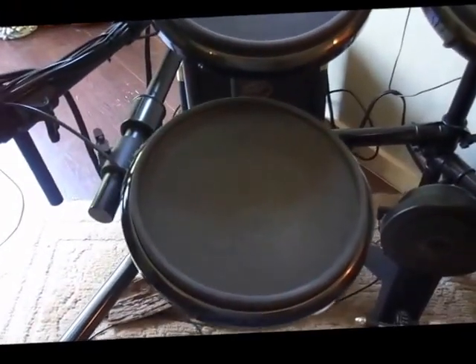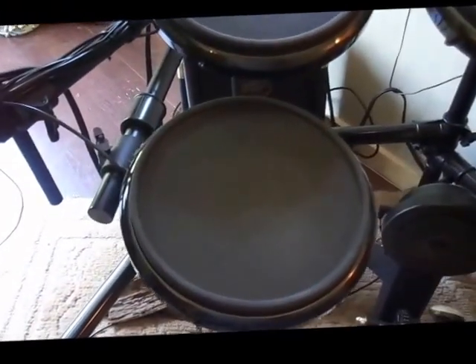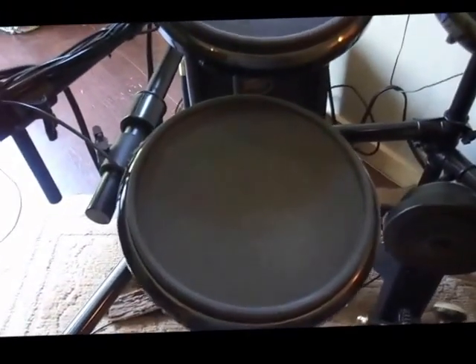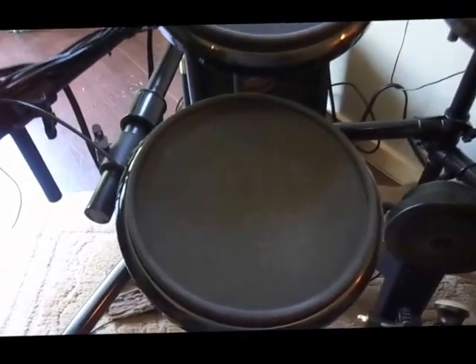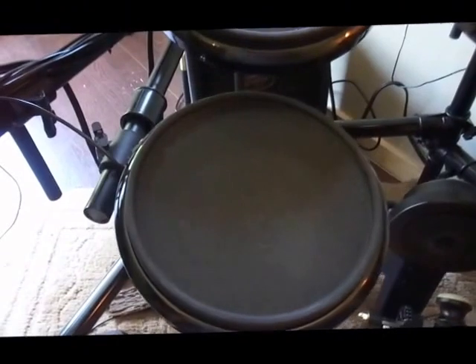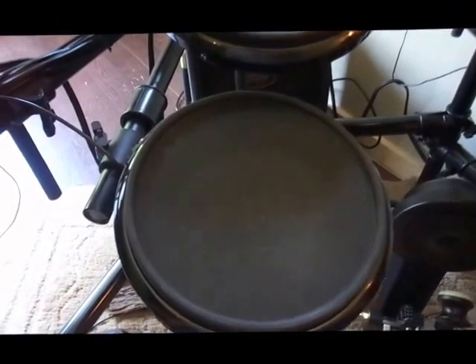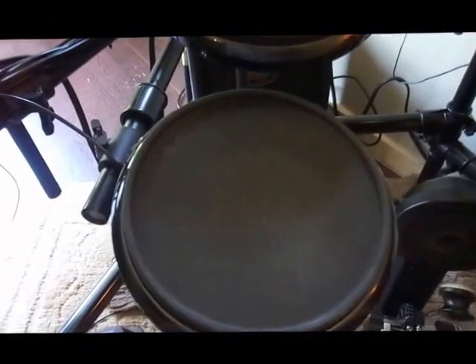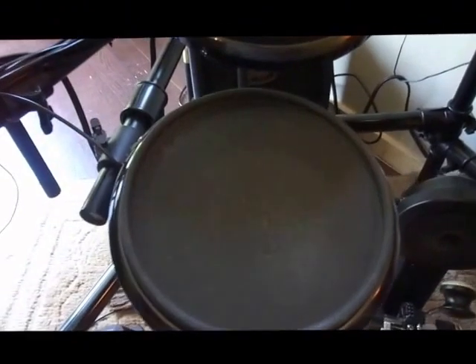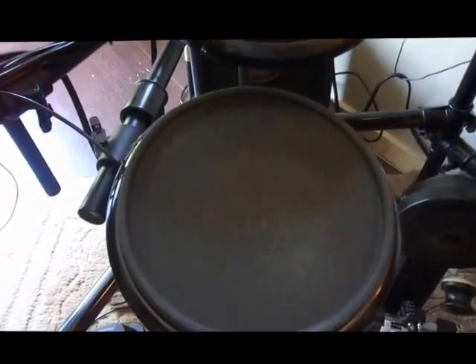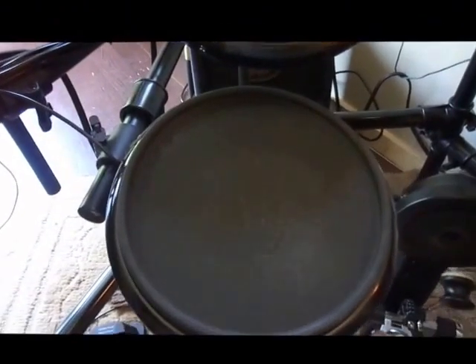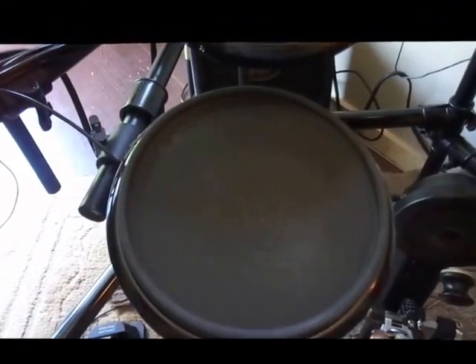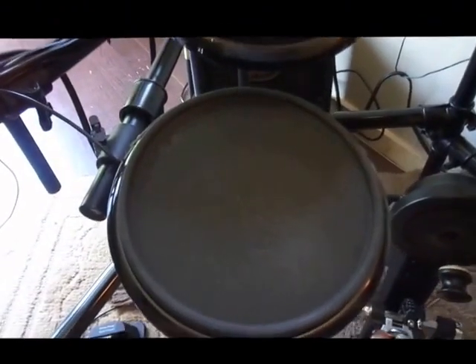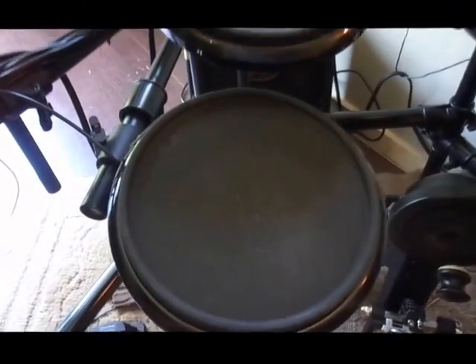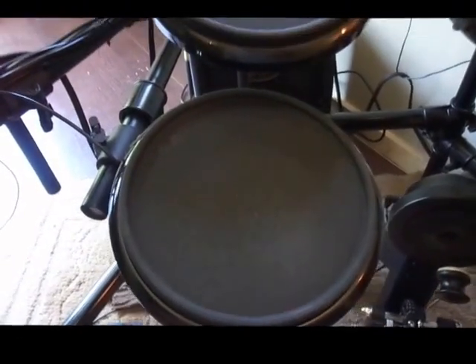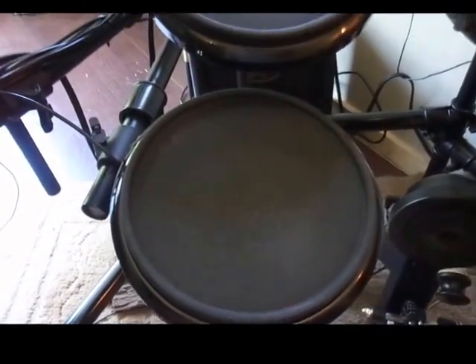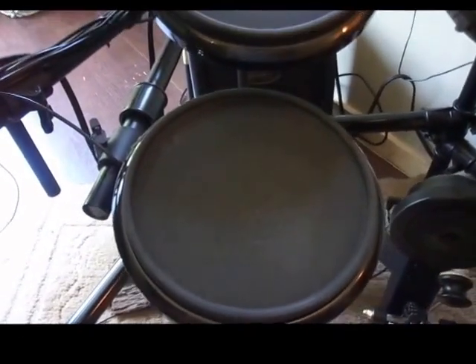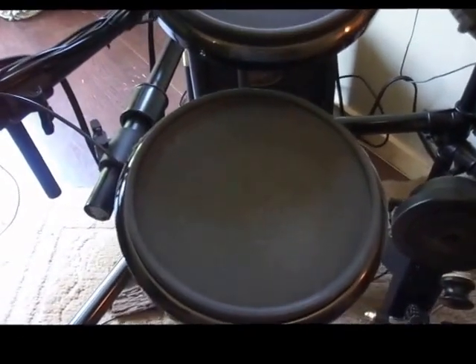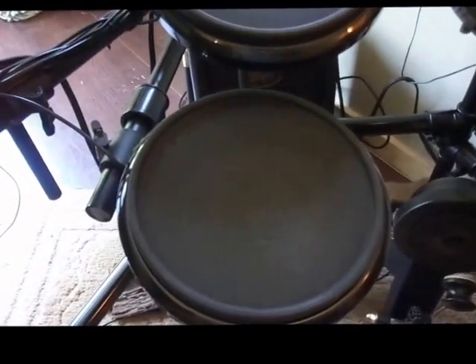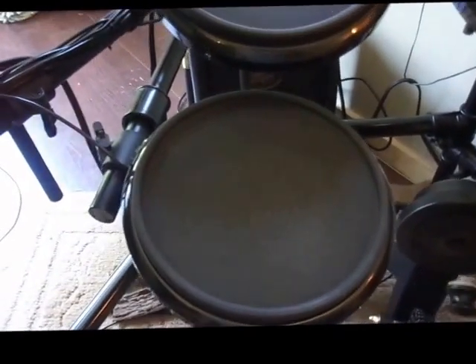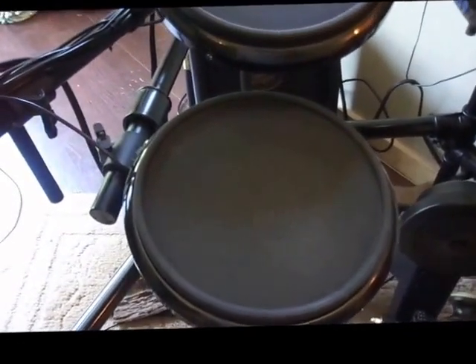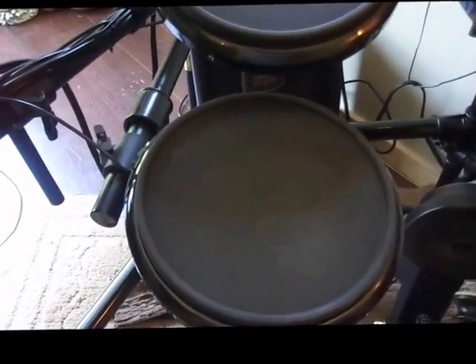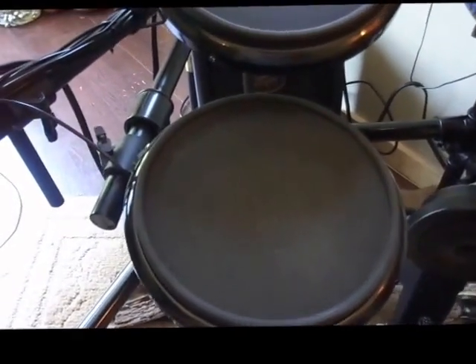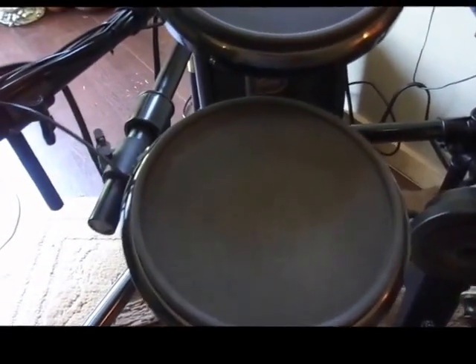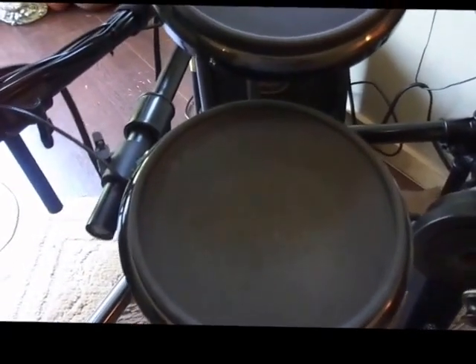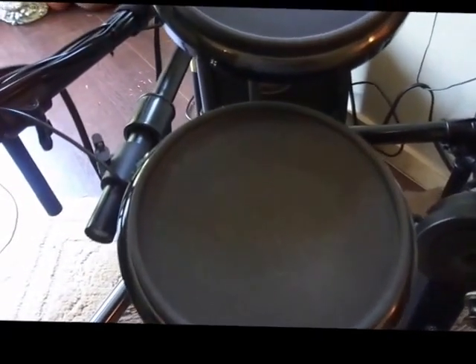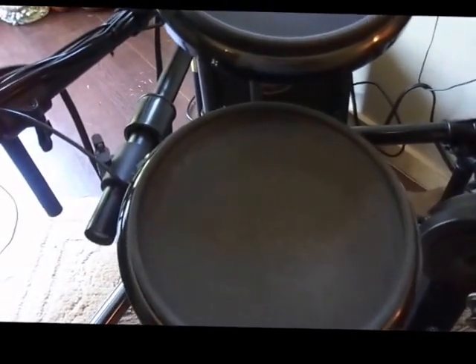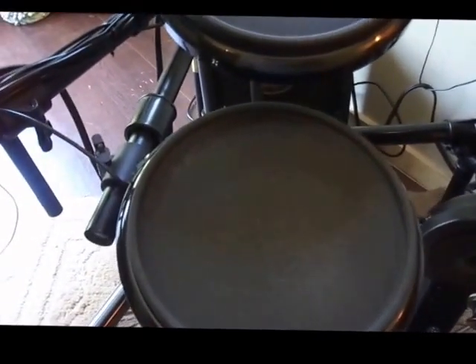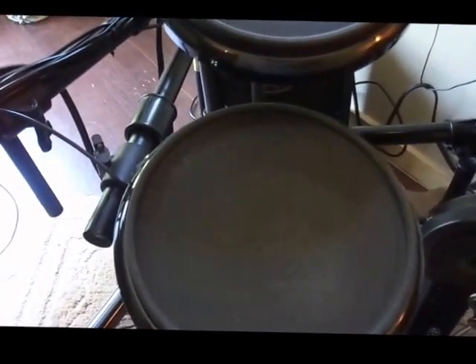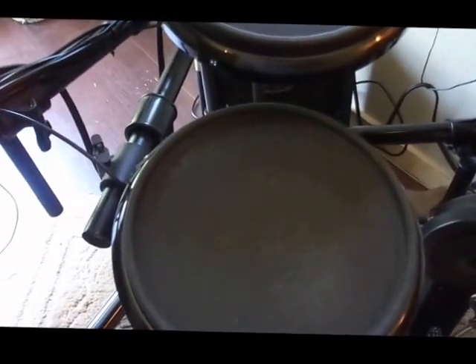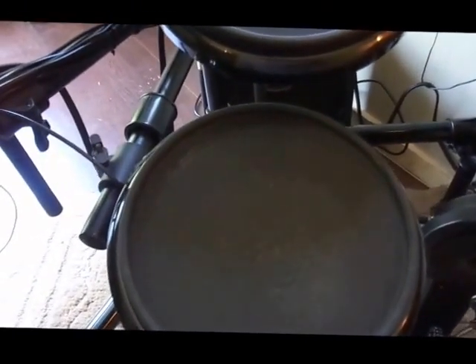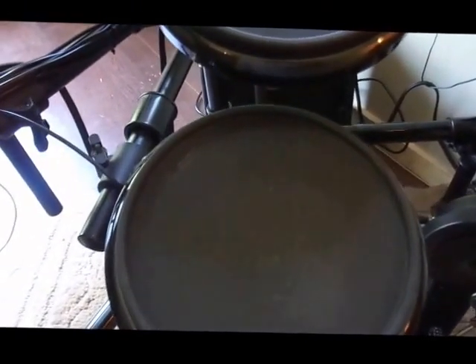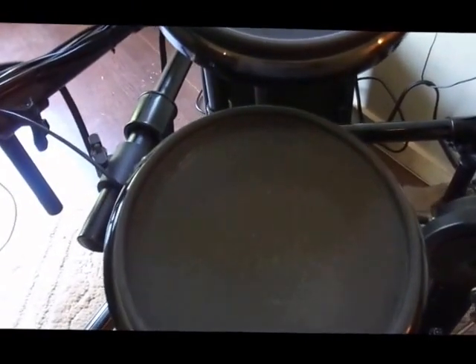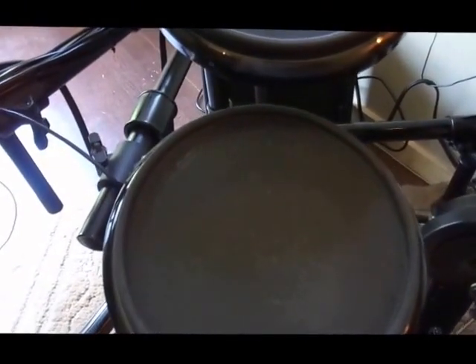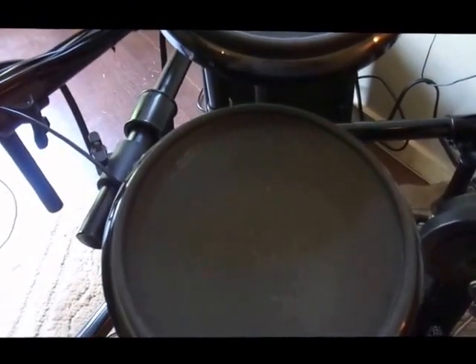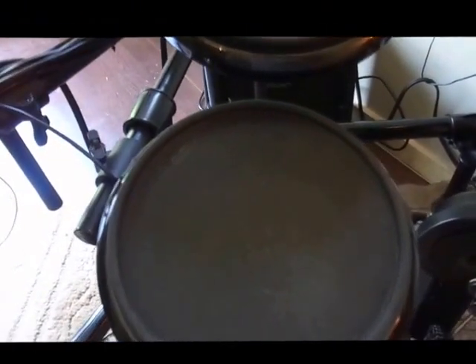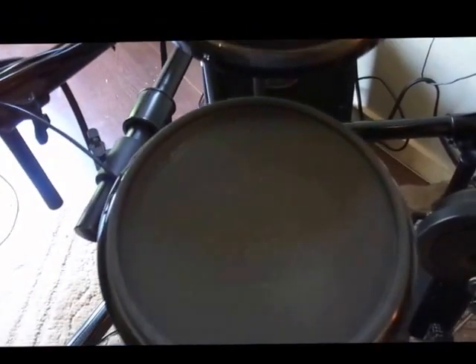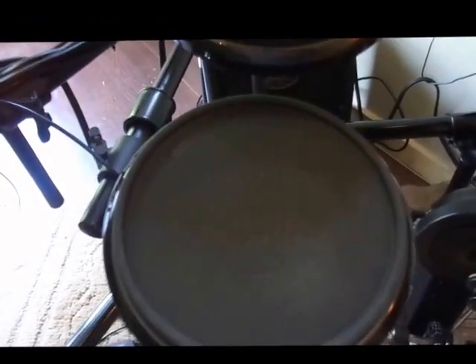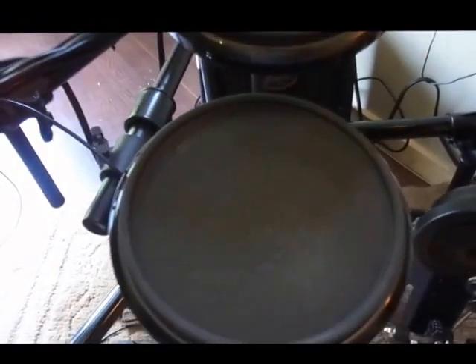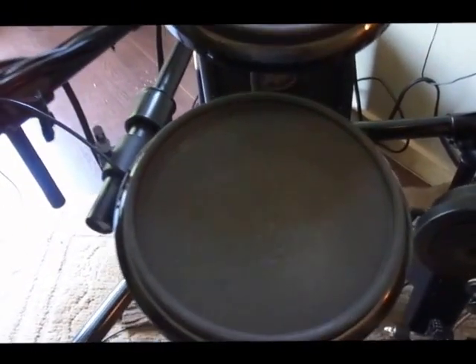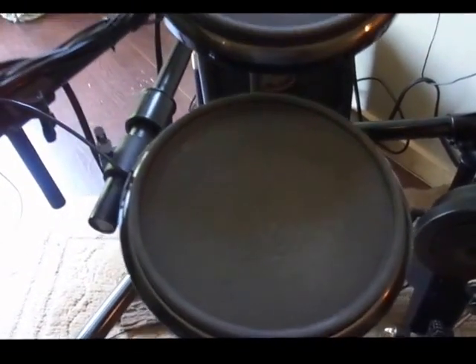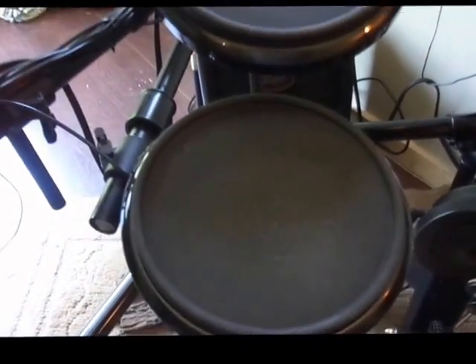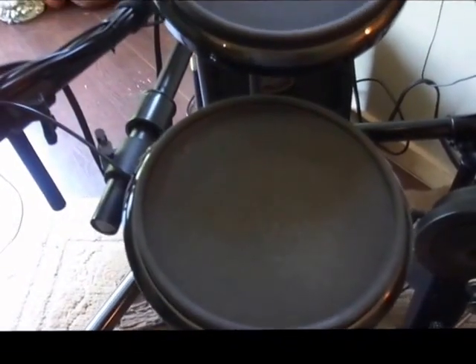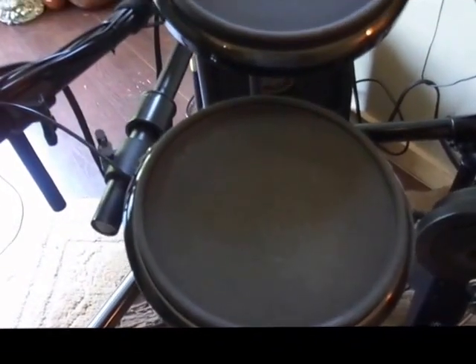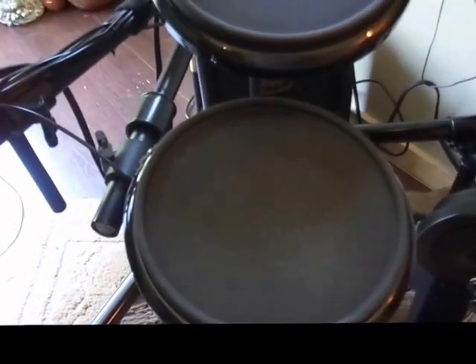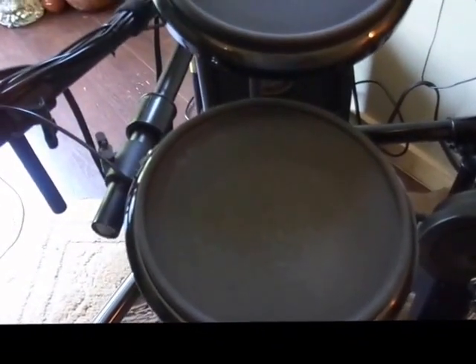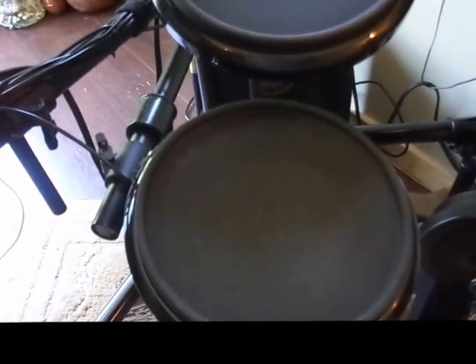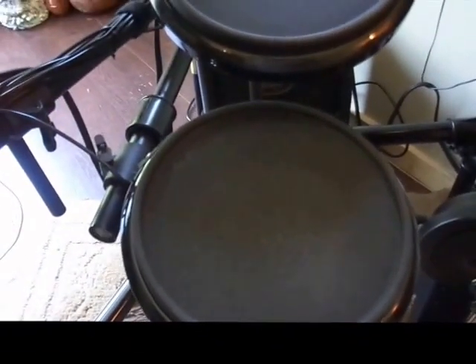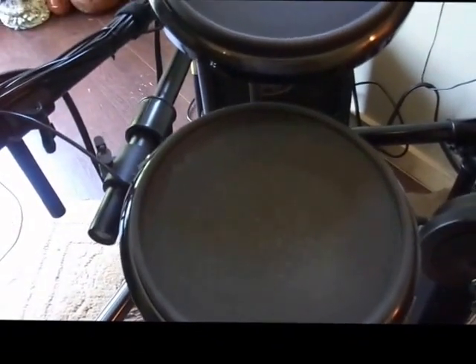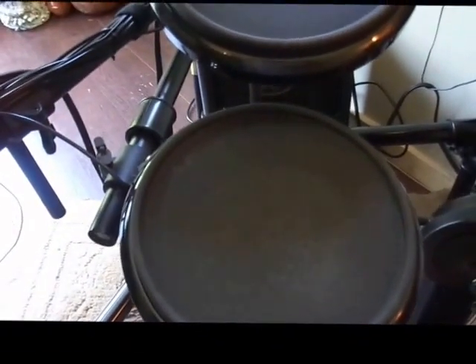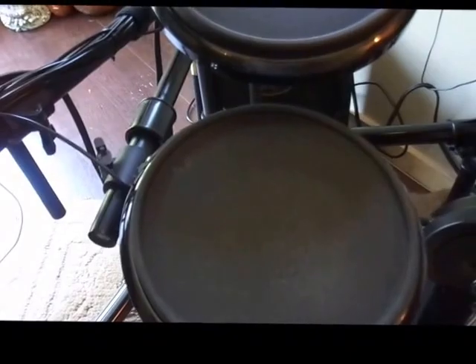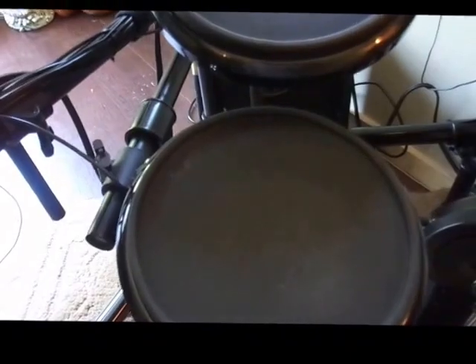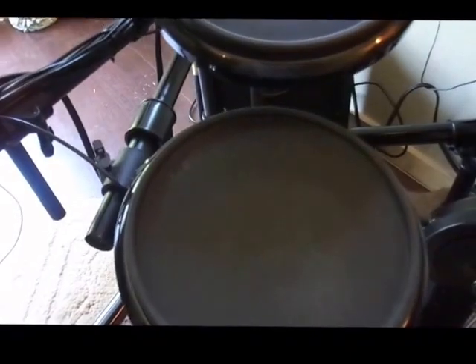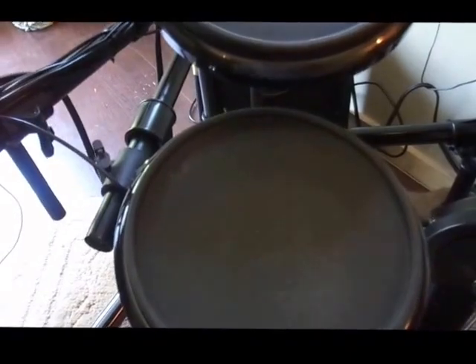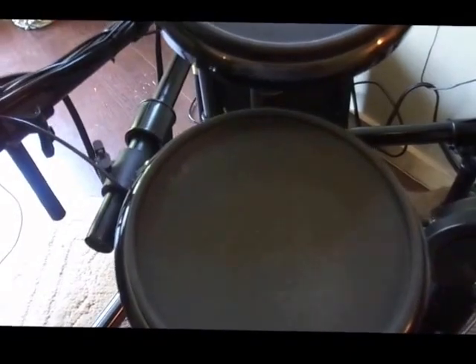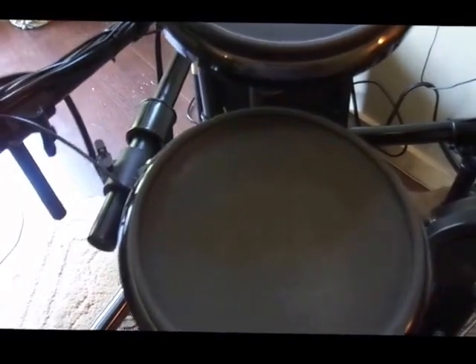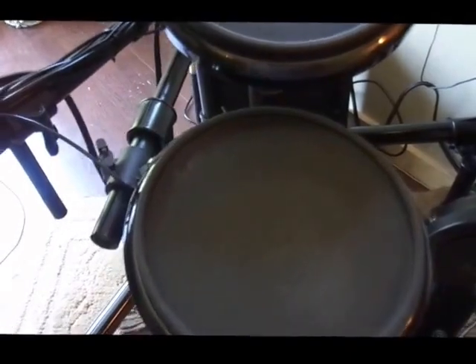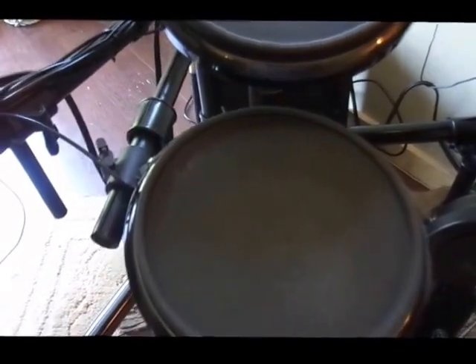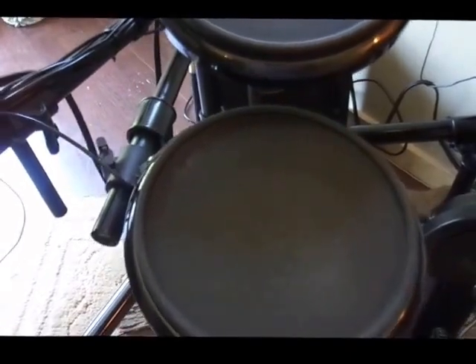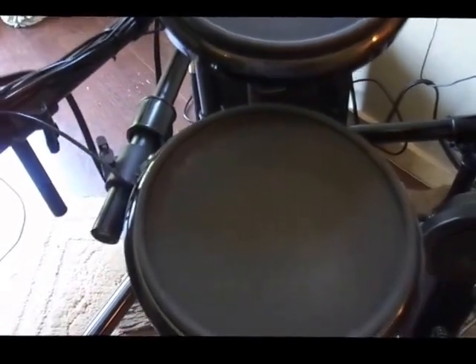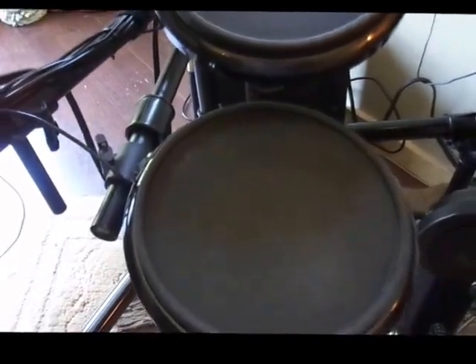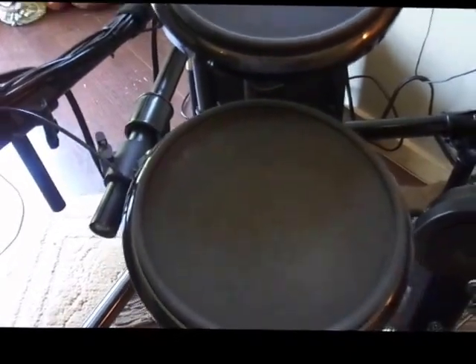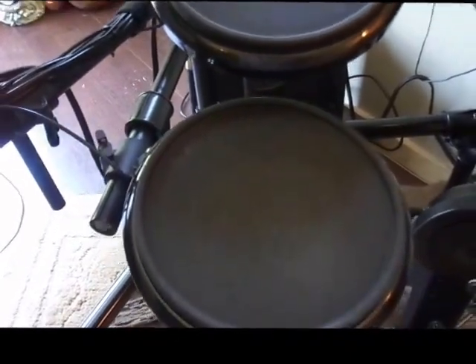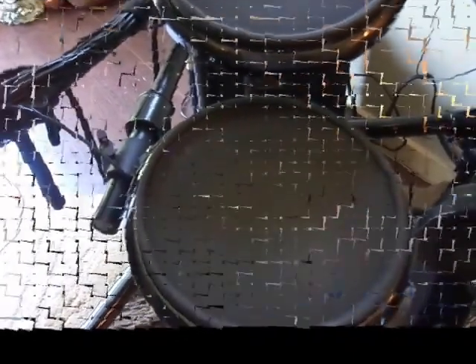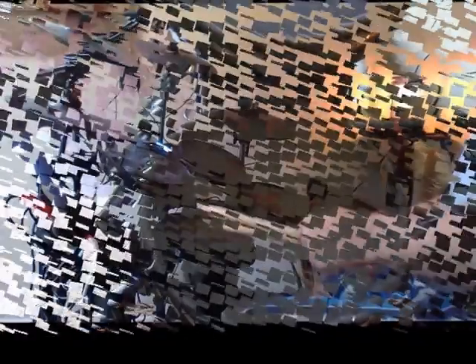Now let's test our bigger powered speaker and see if there's any difference between the two. Although they both work.